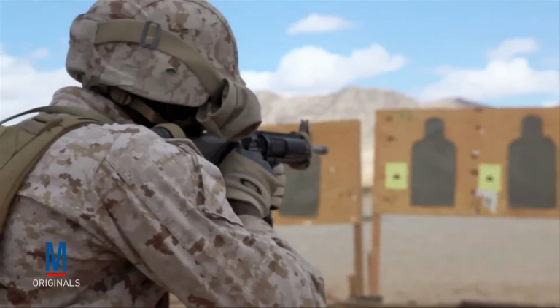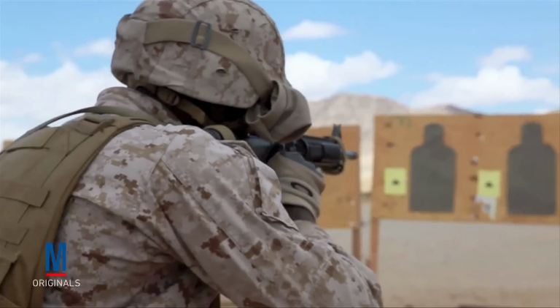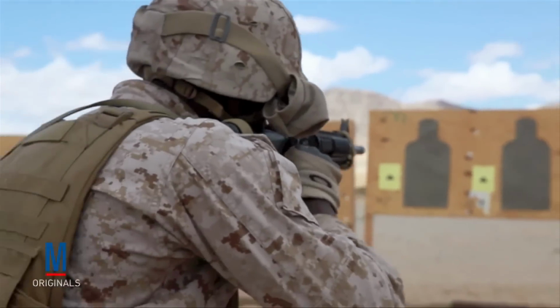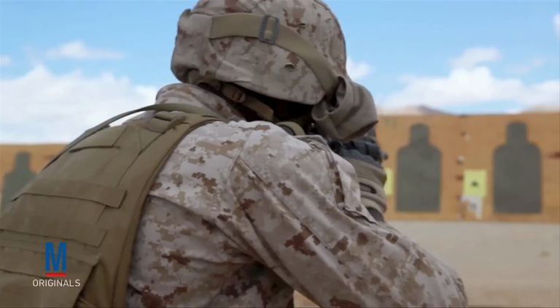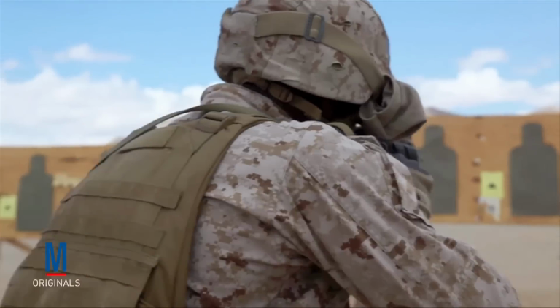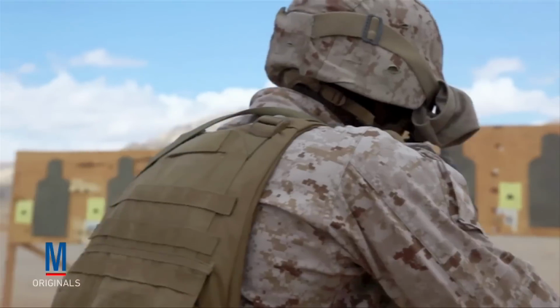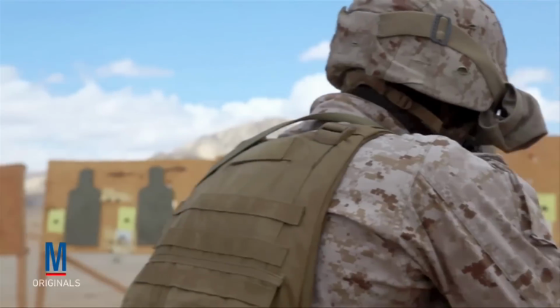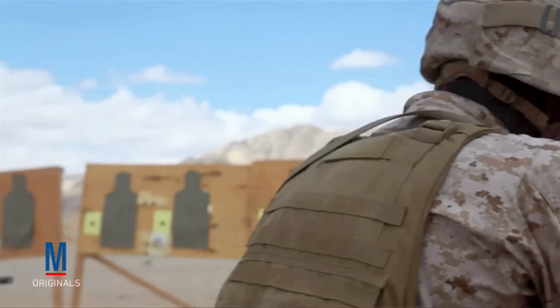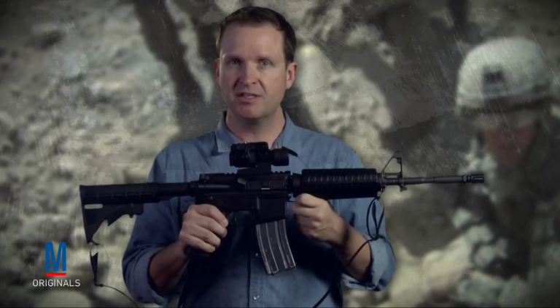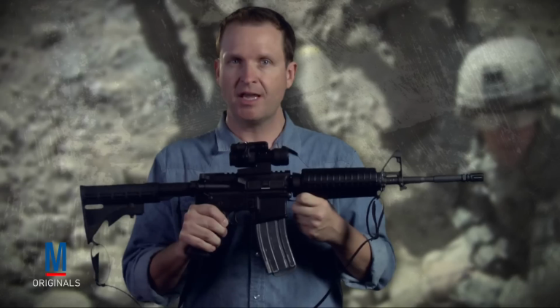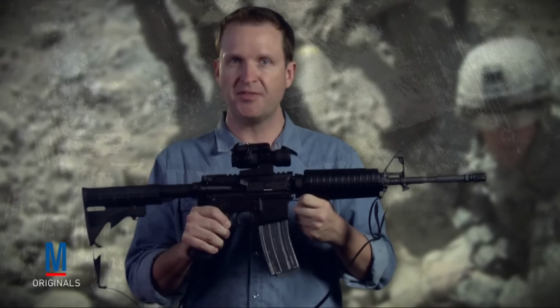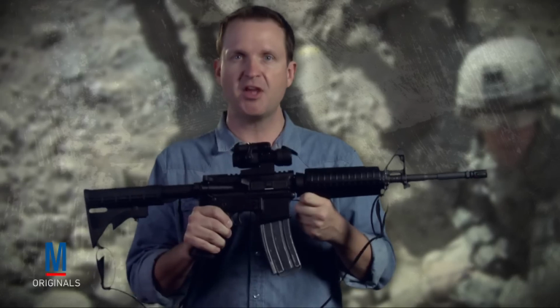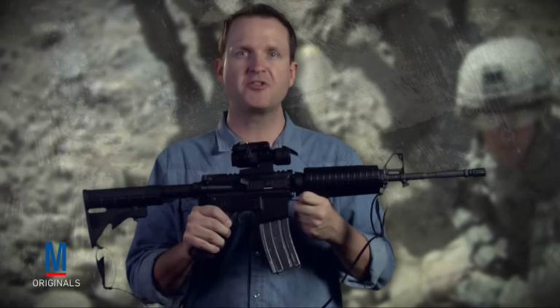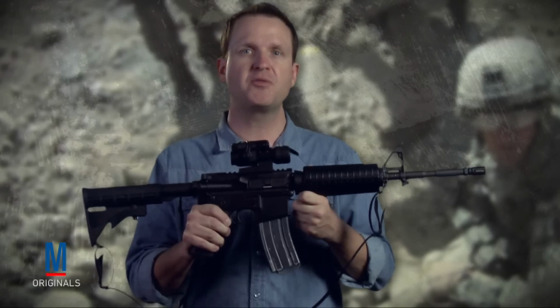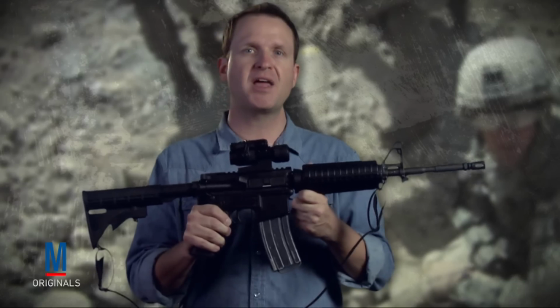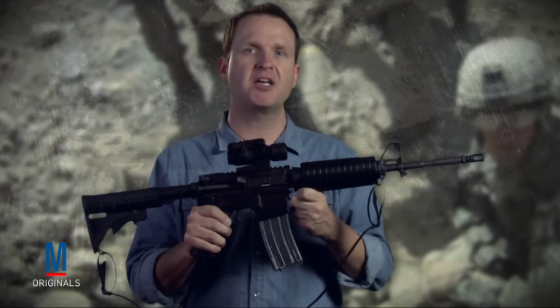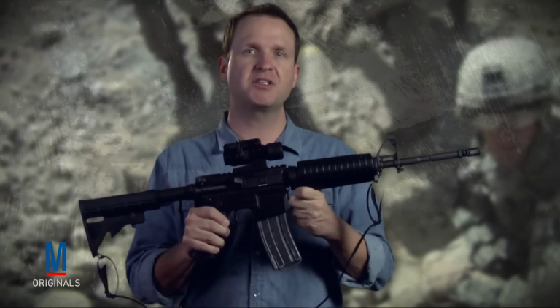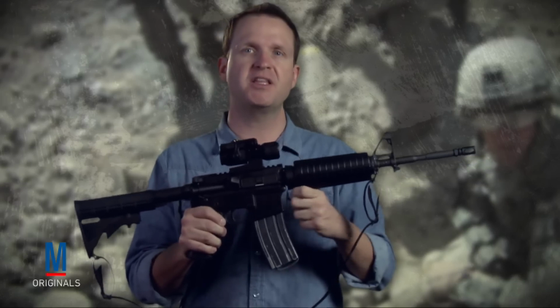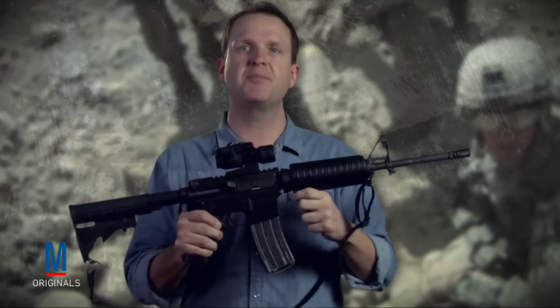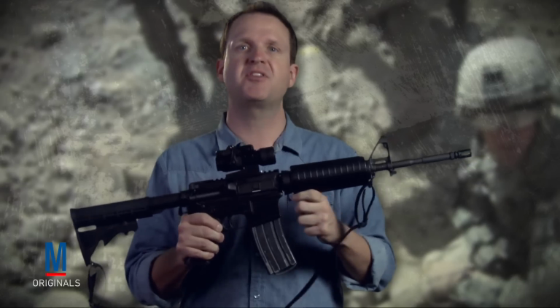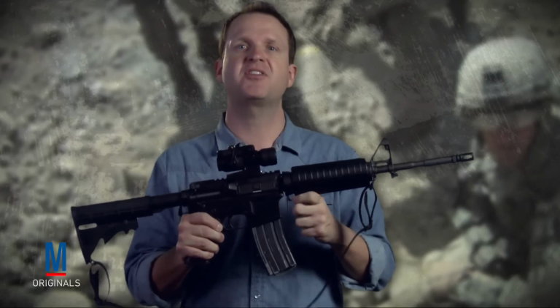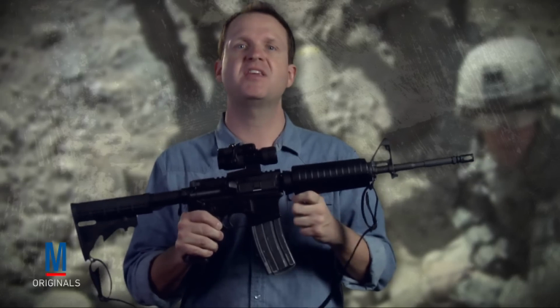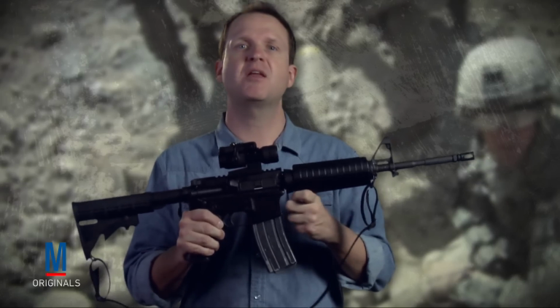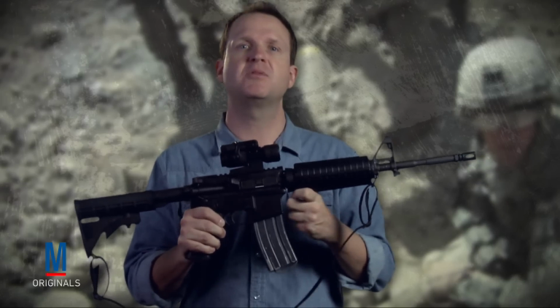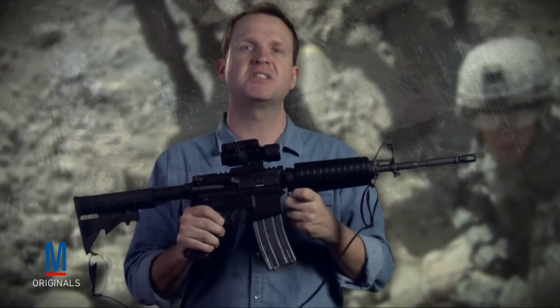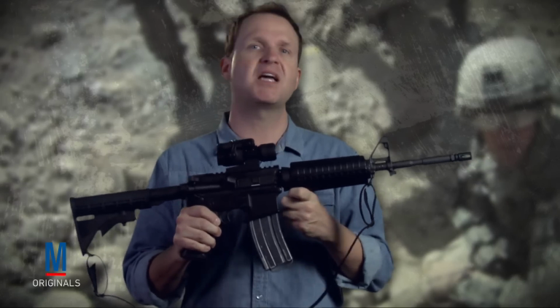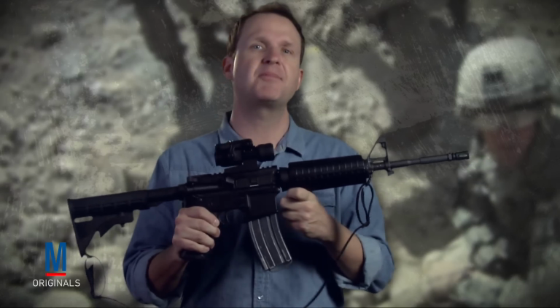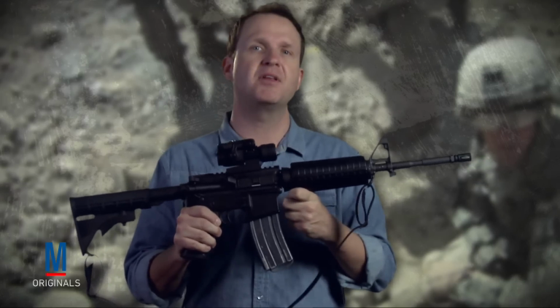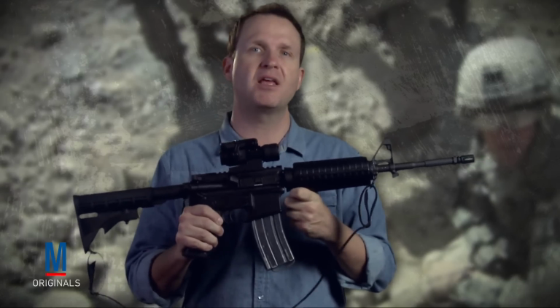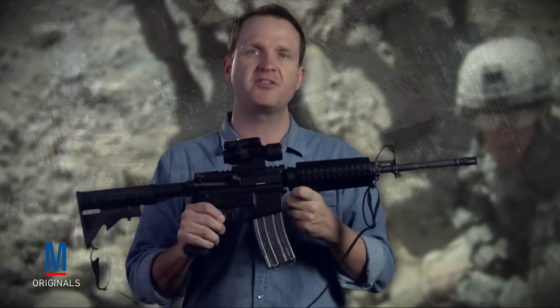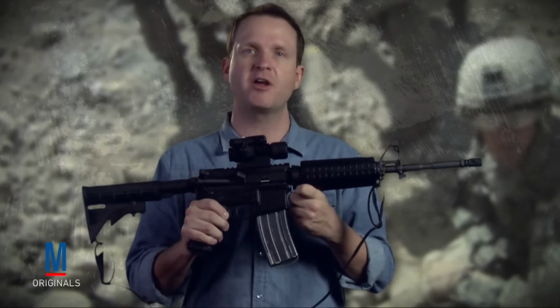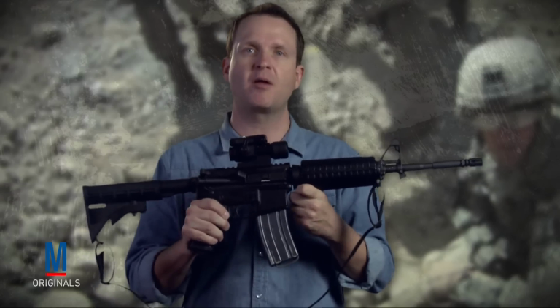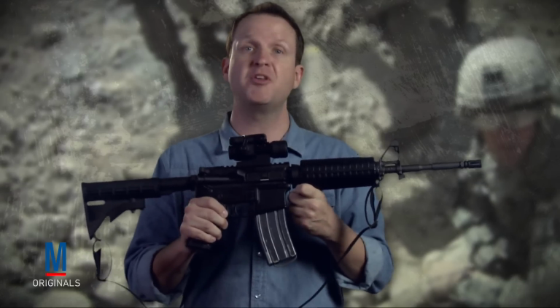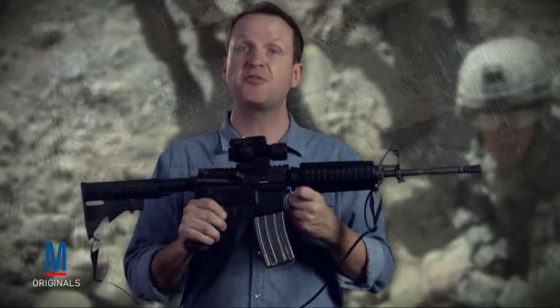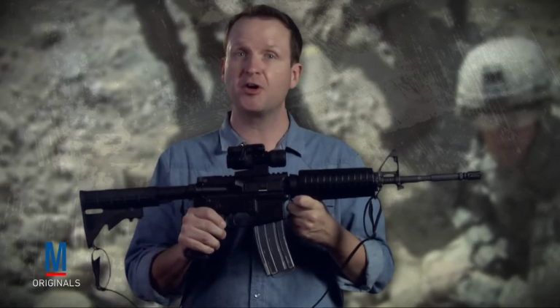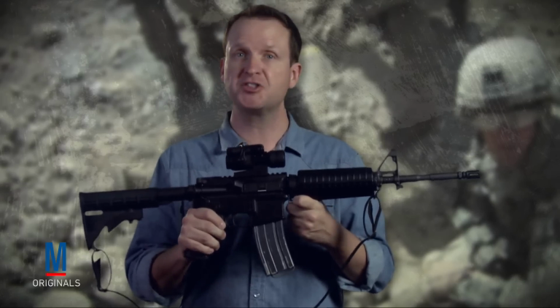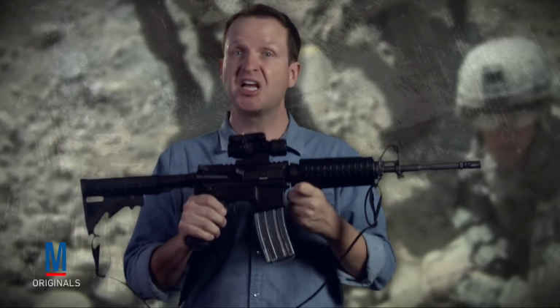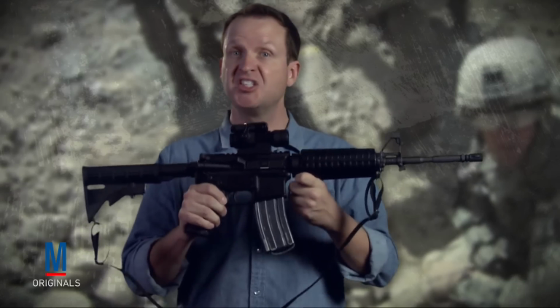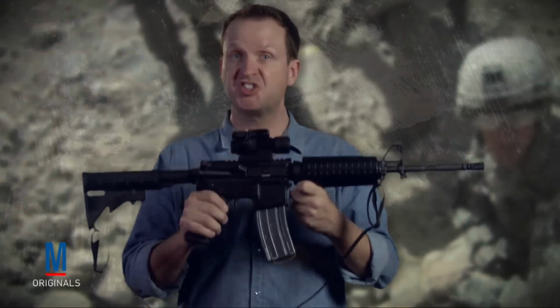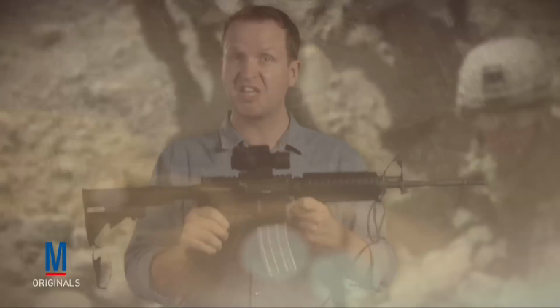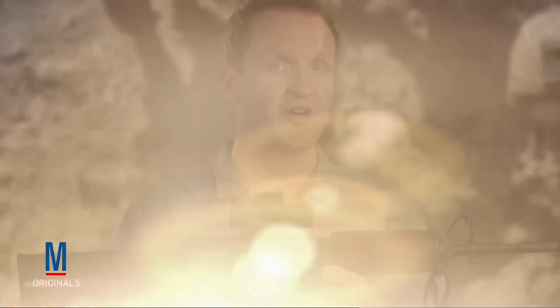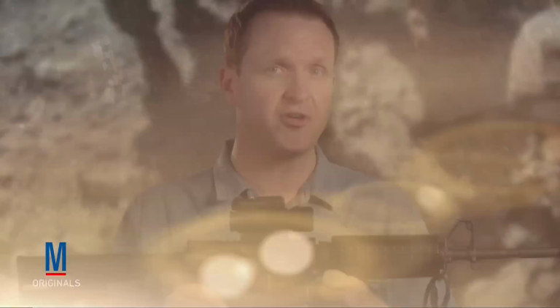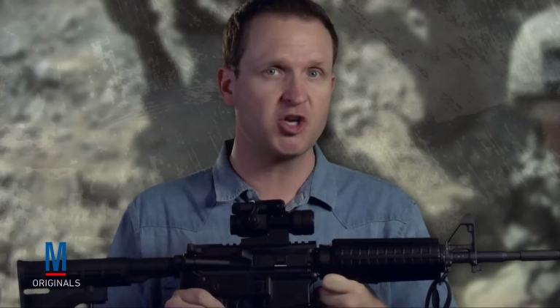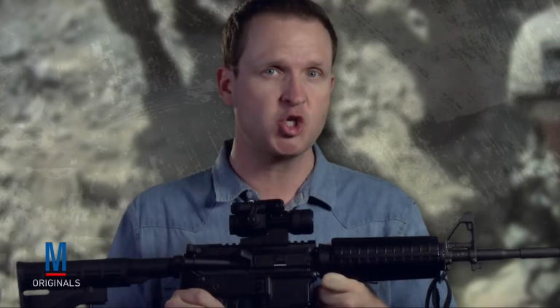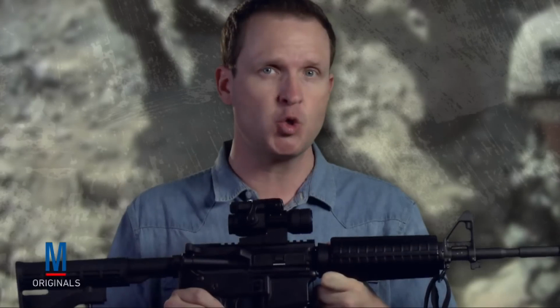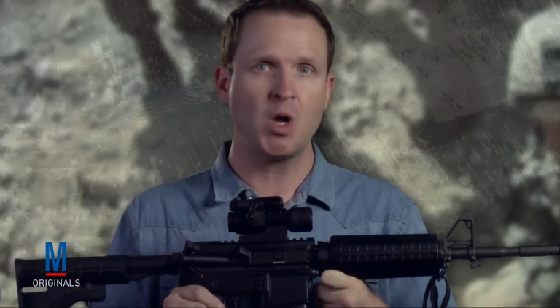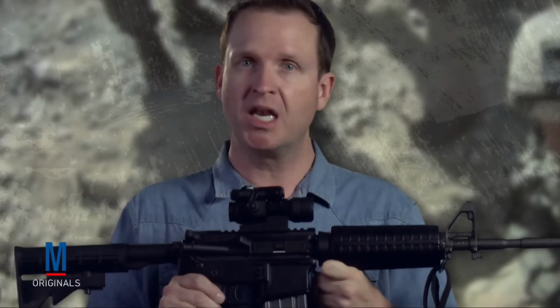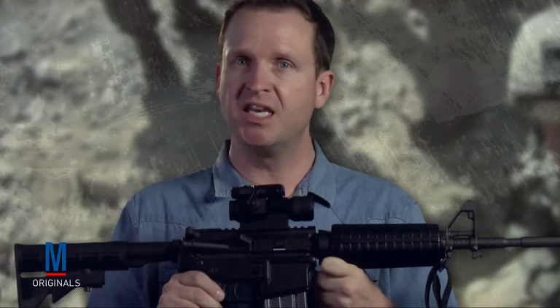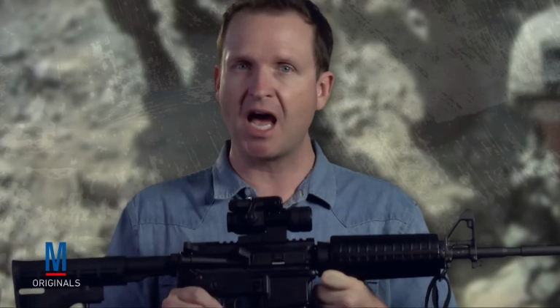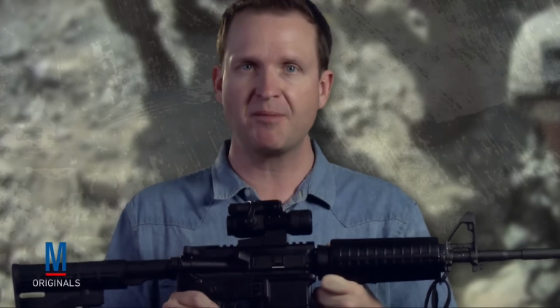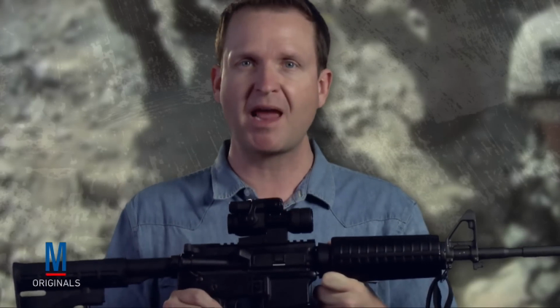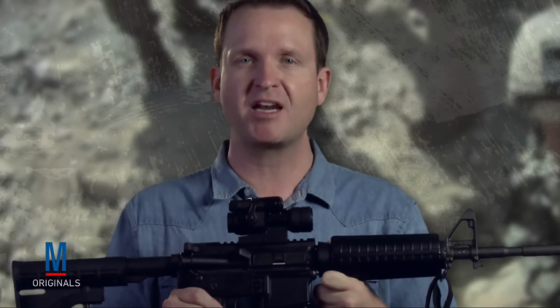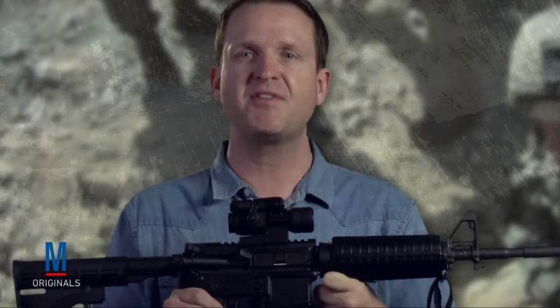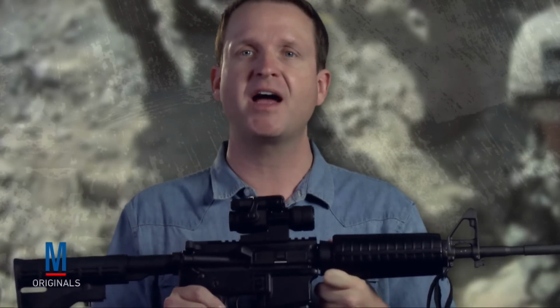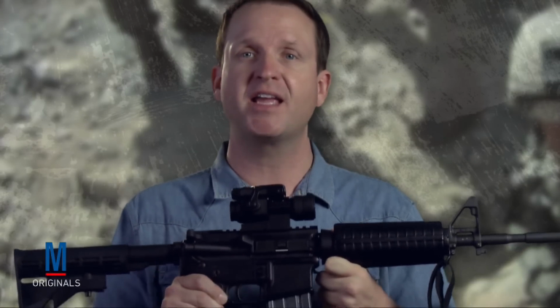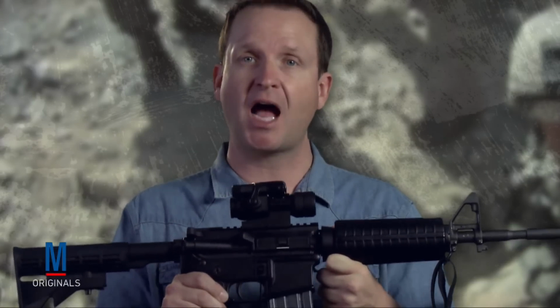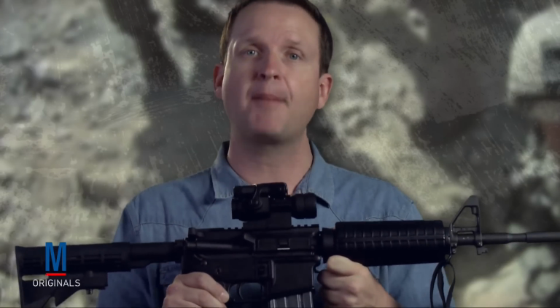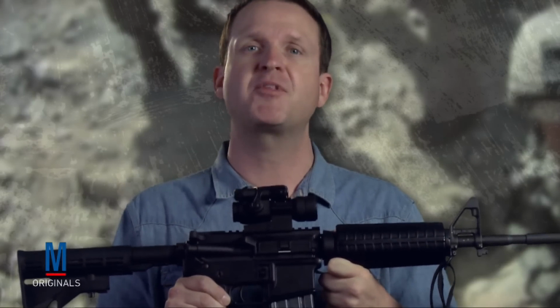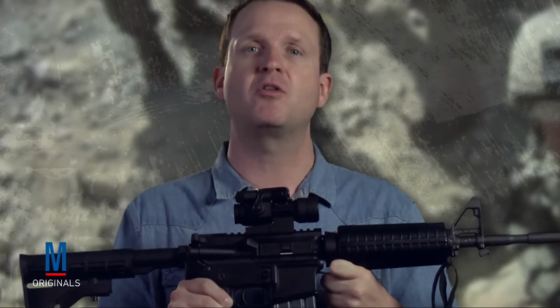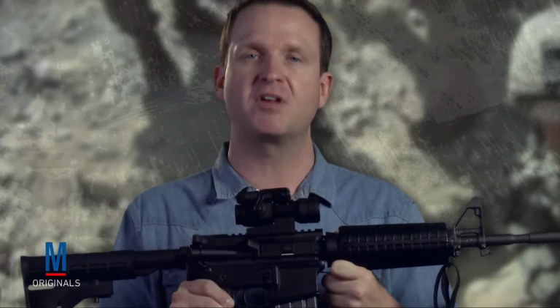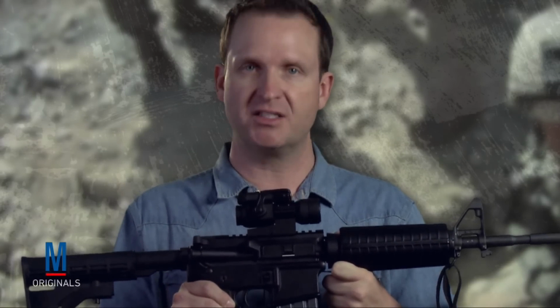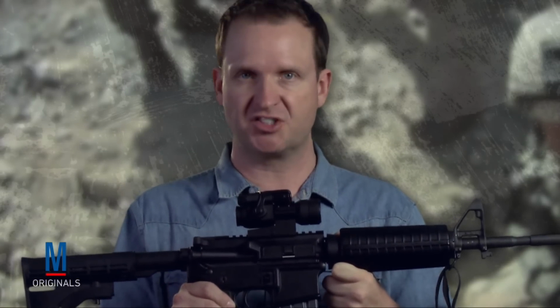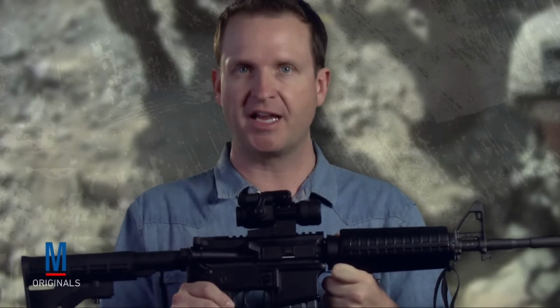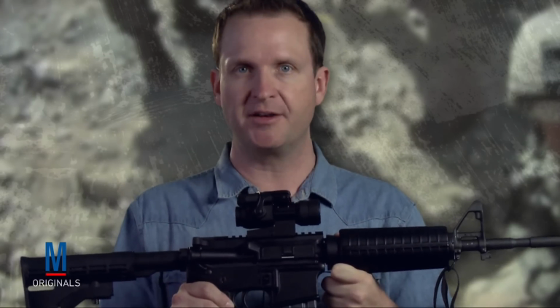Because of this, in the year 2000, the M-68 was adopted as the Army's first standard-issue, non-magnifying optical gun sight.